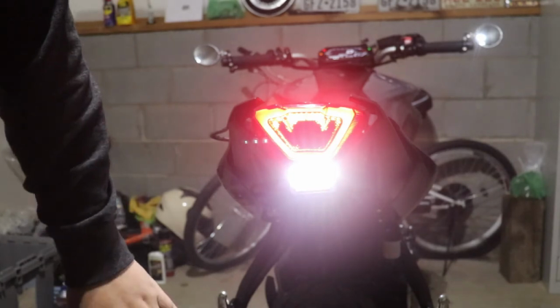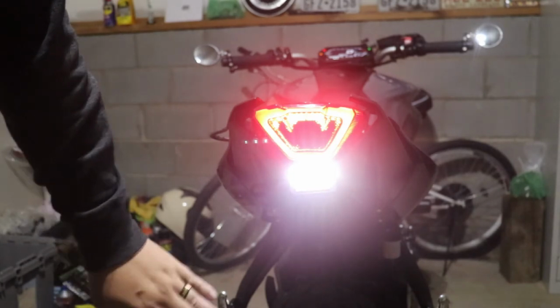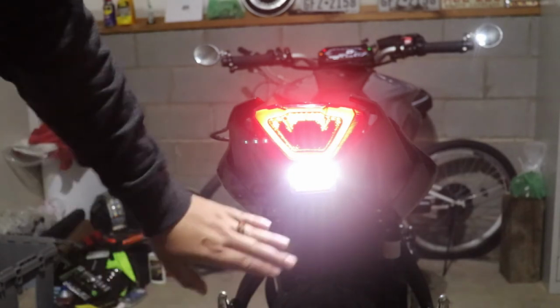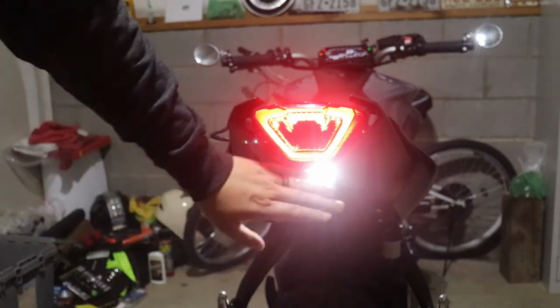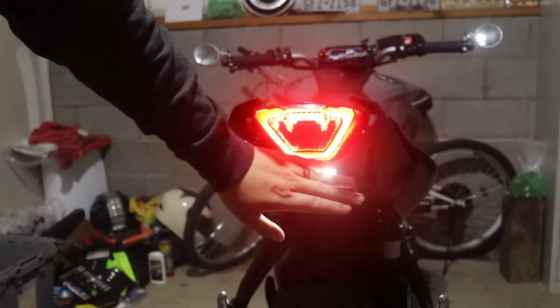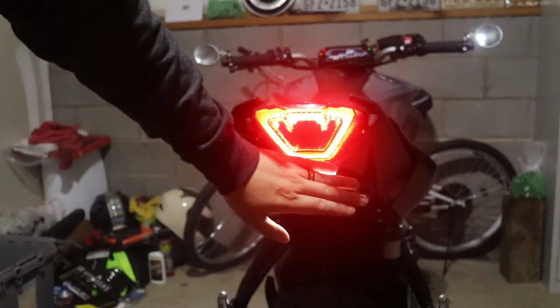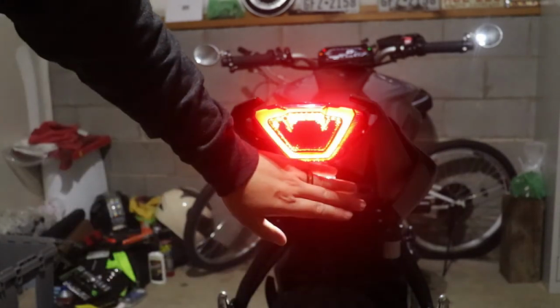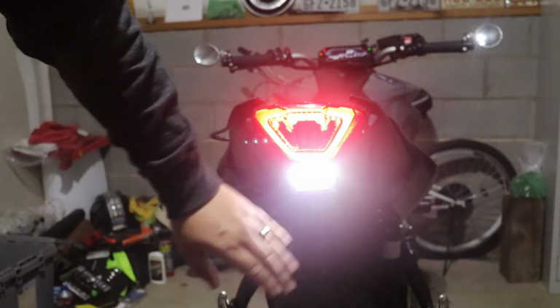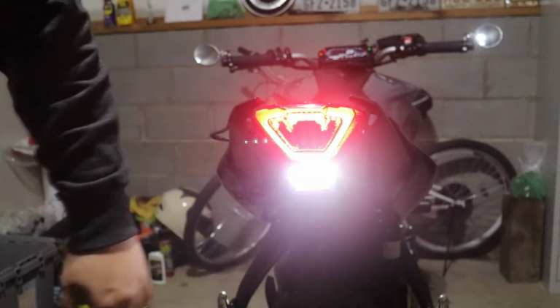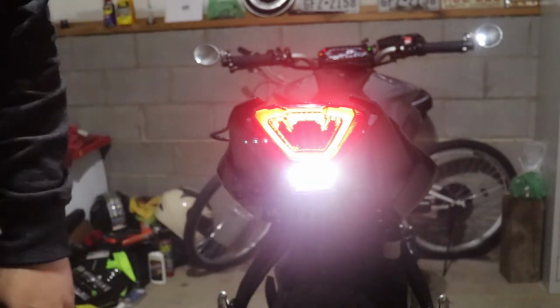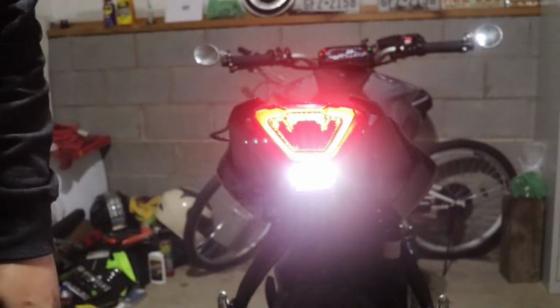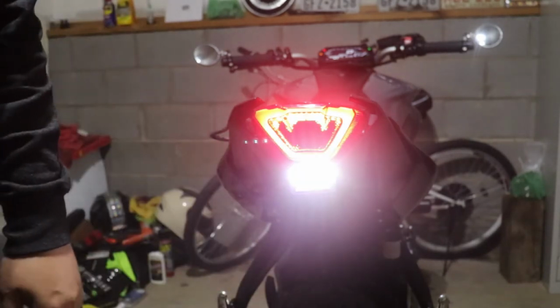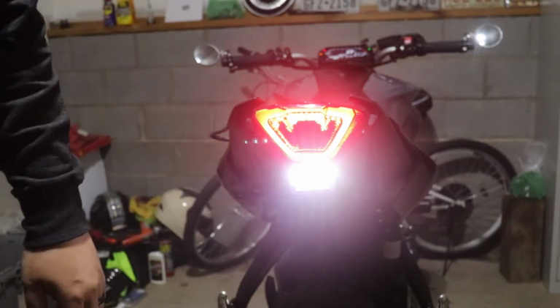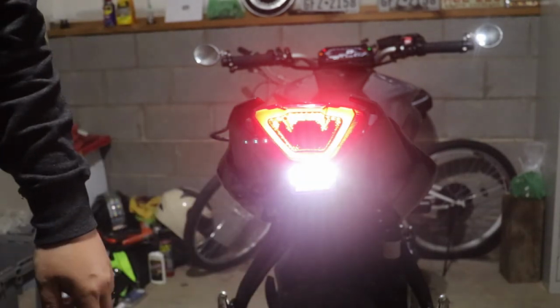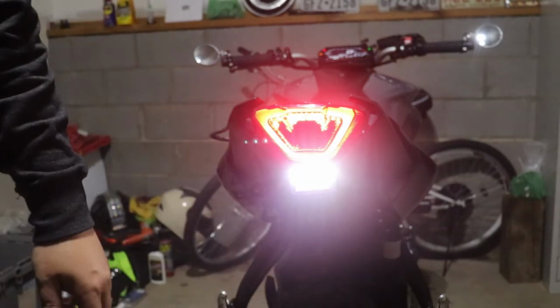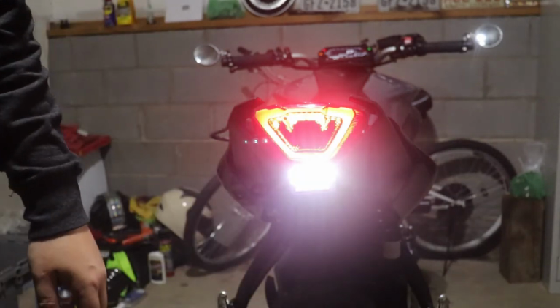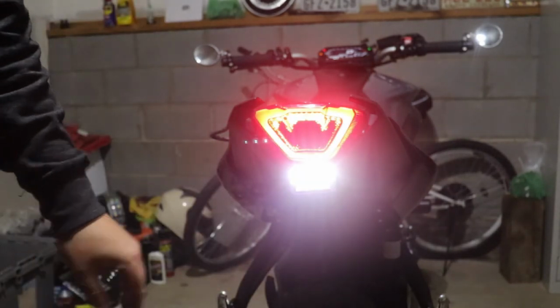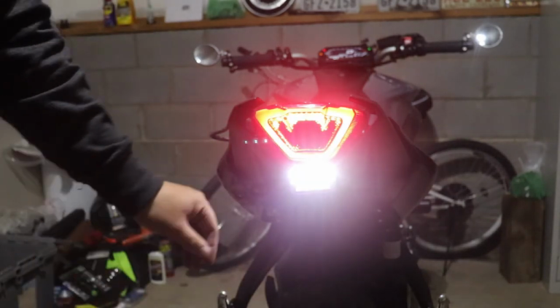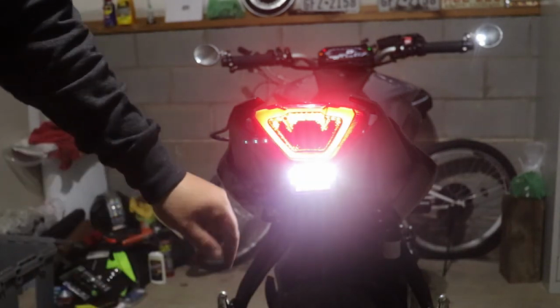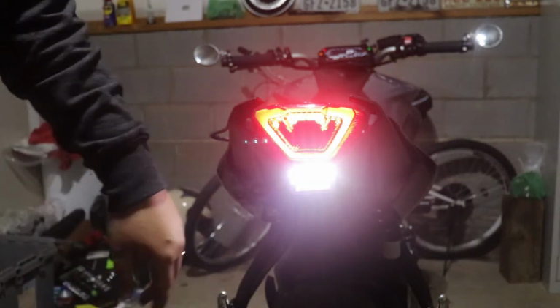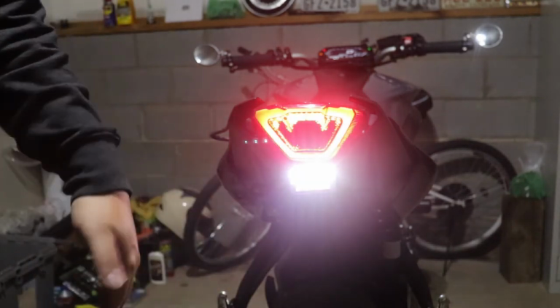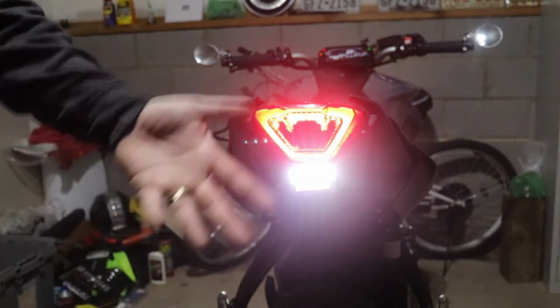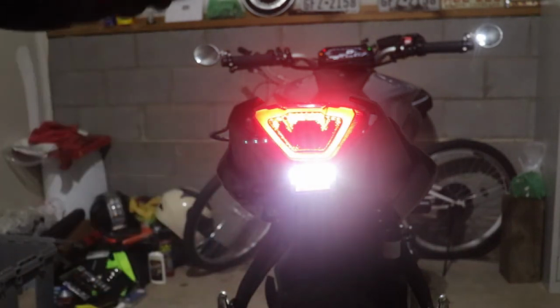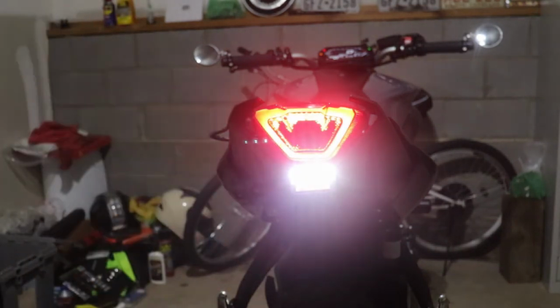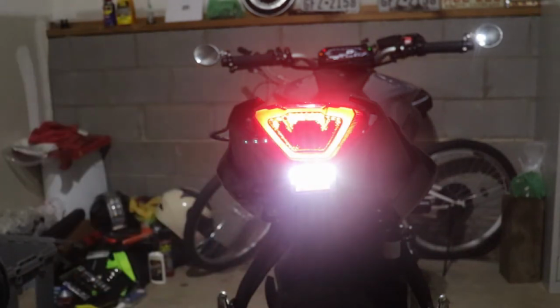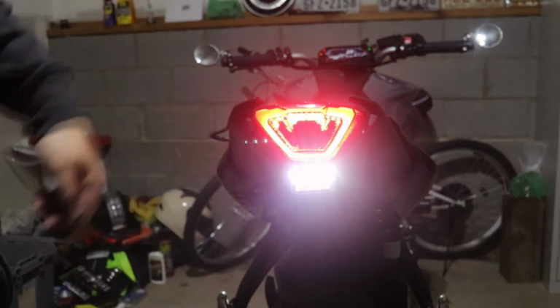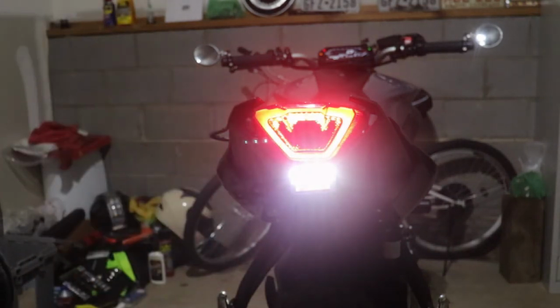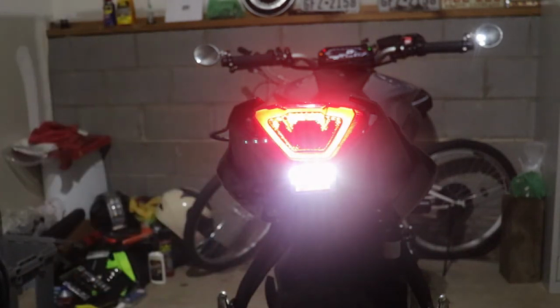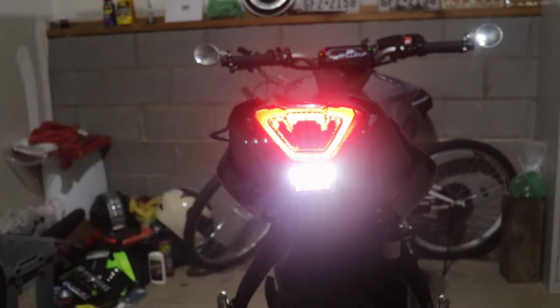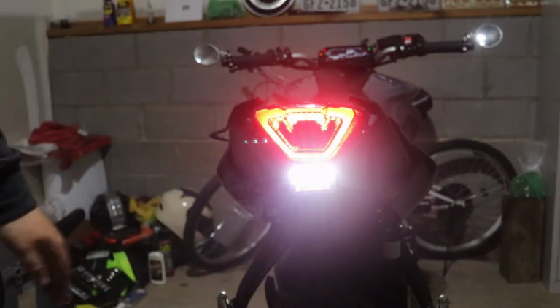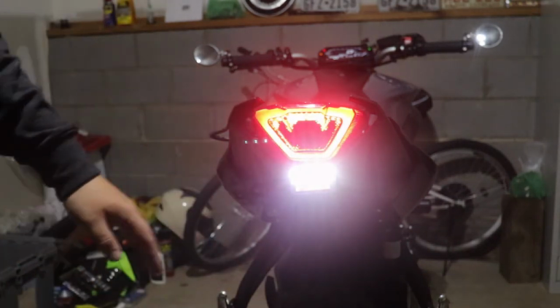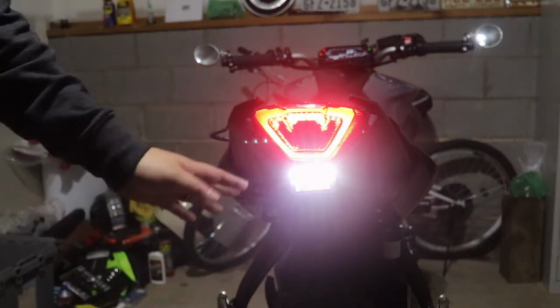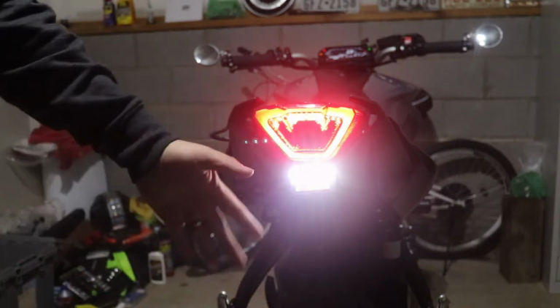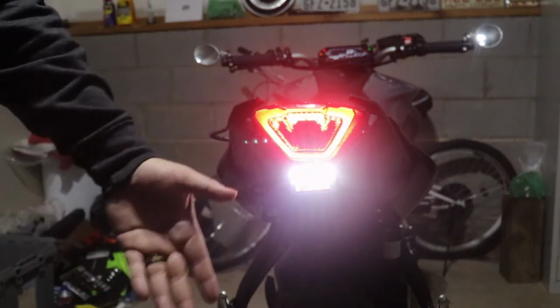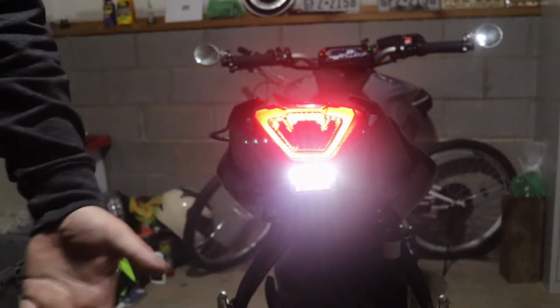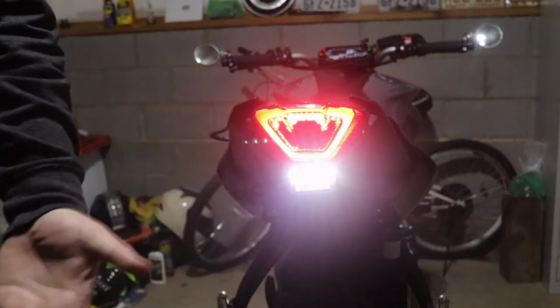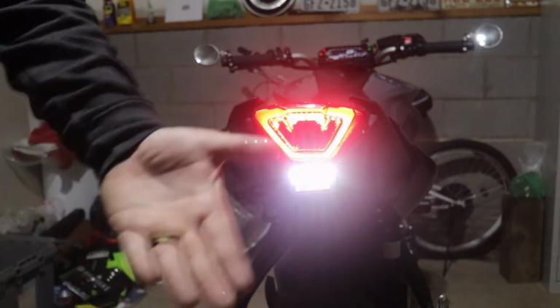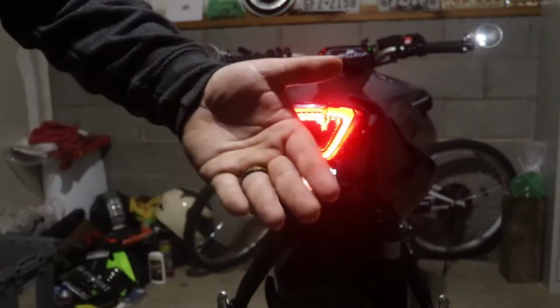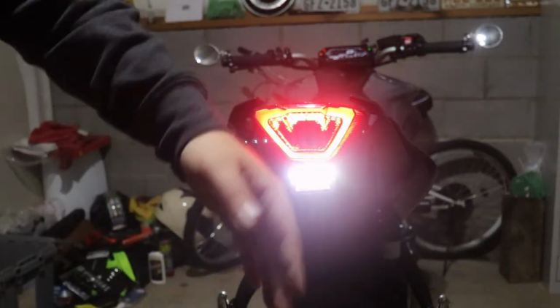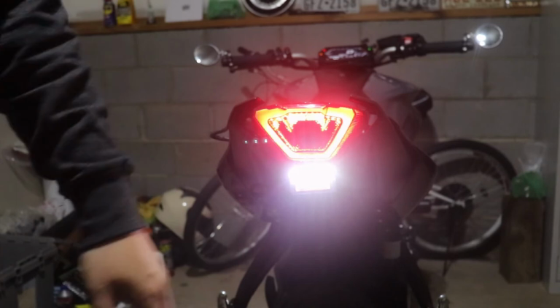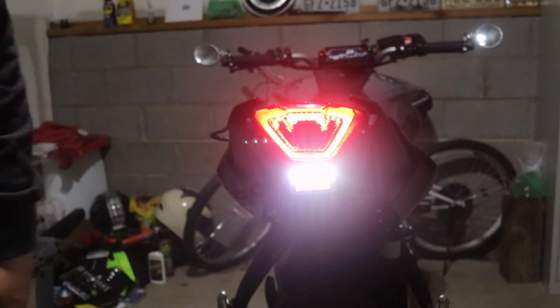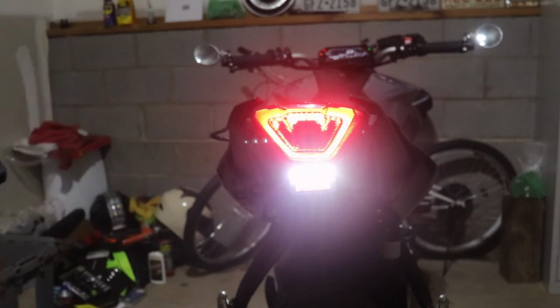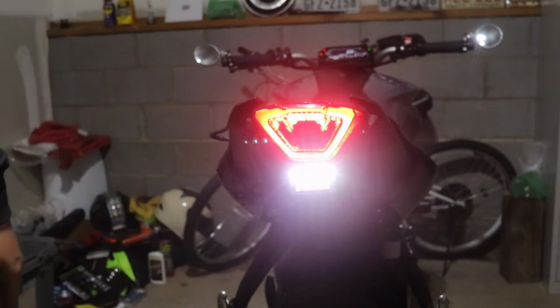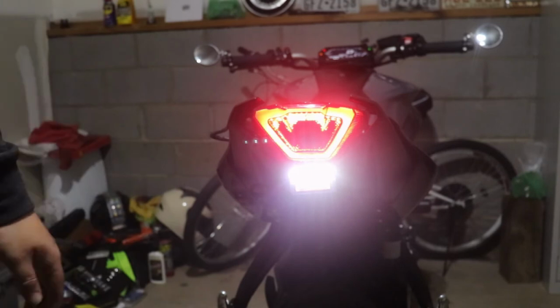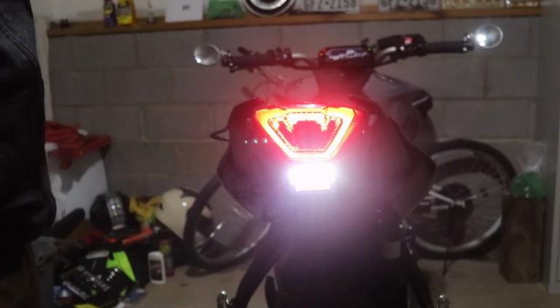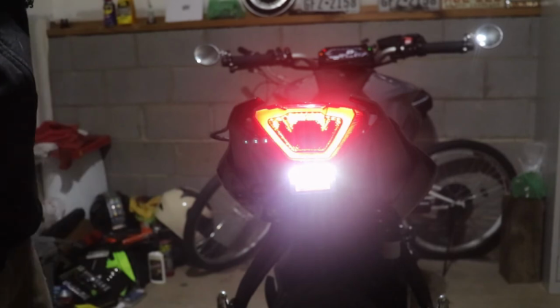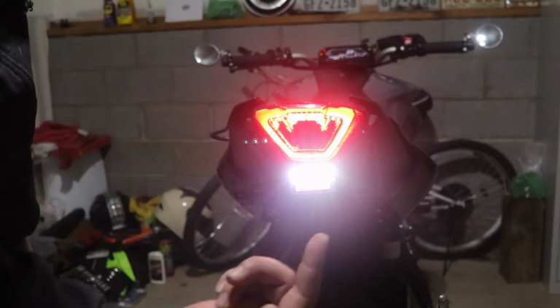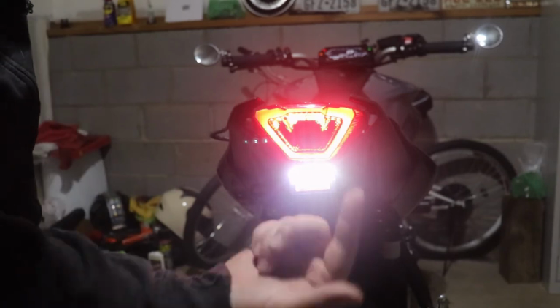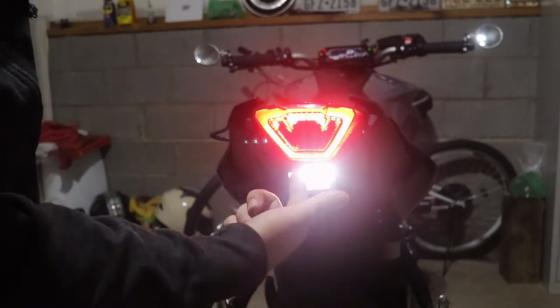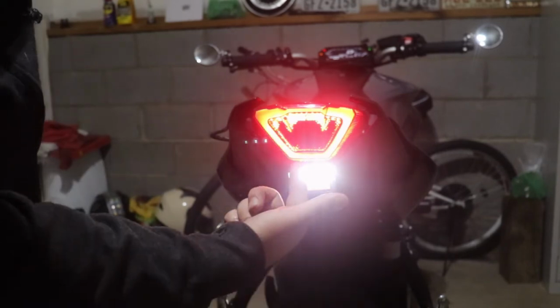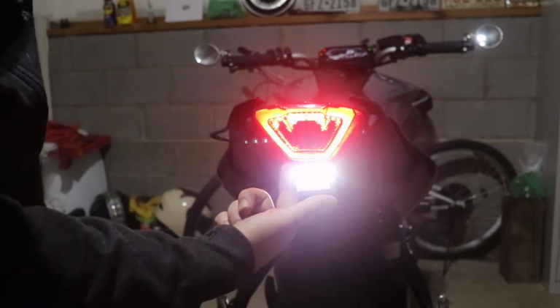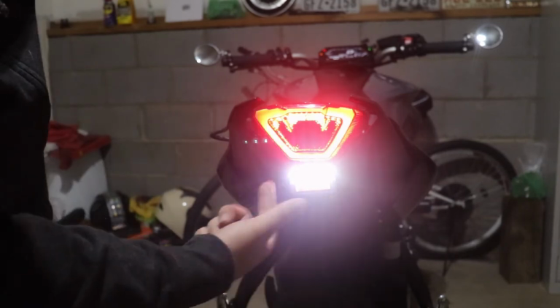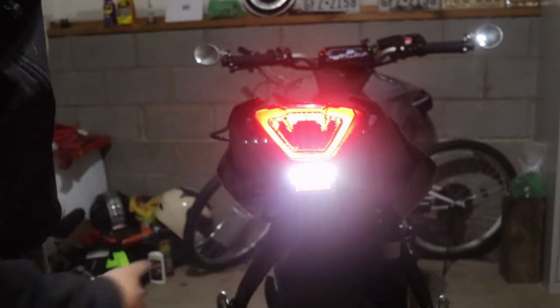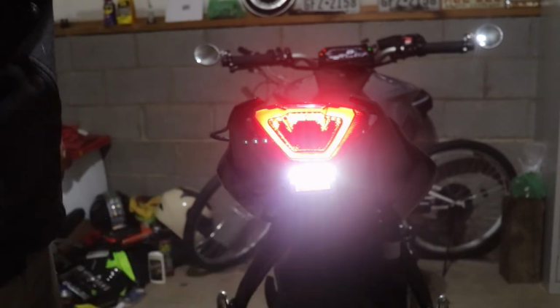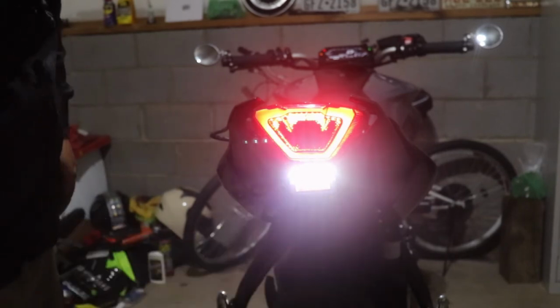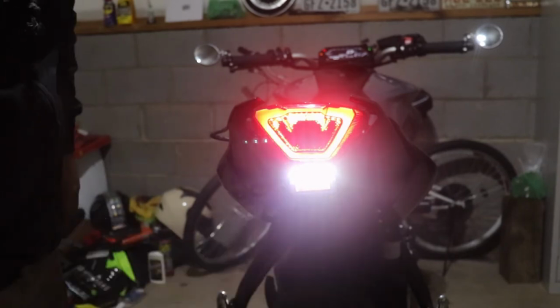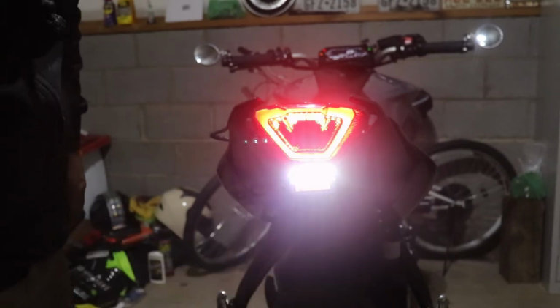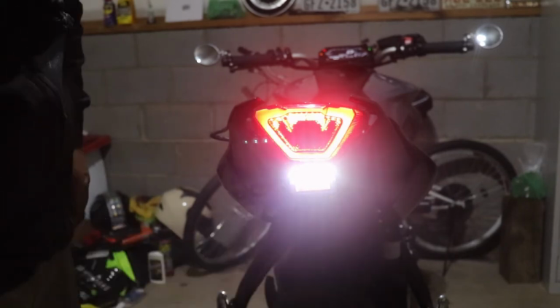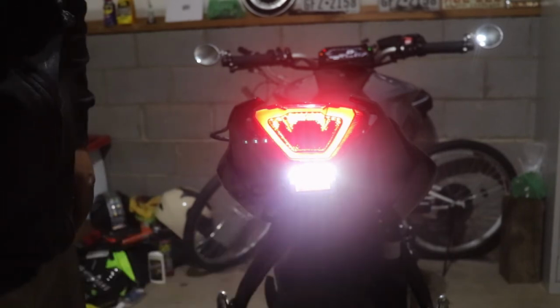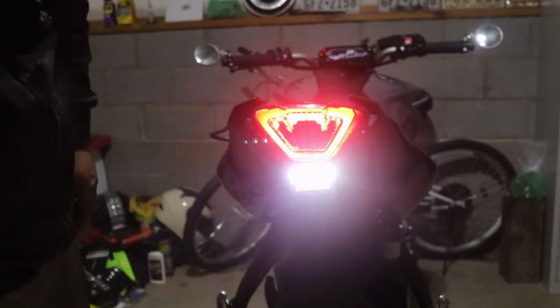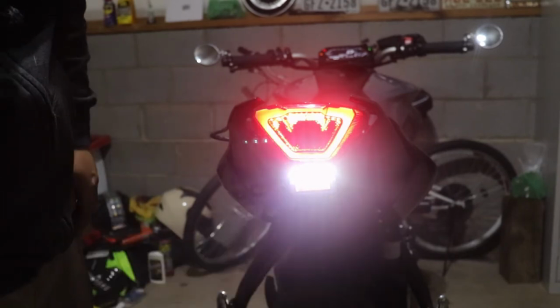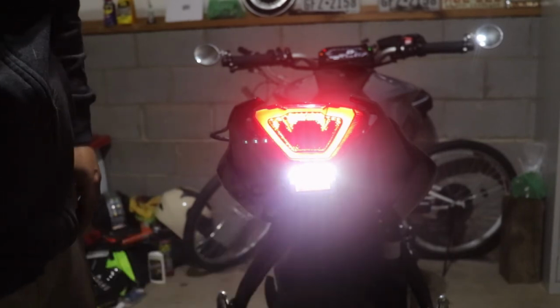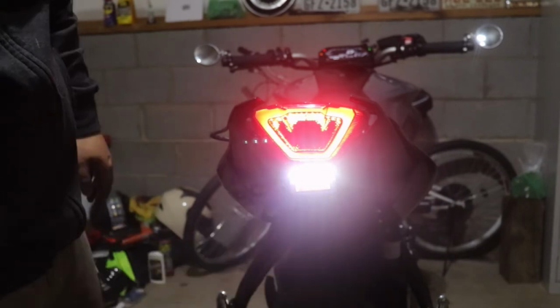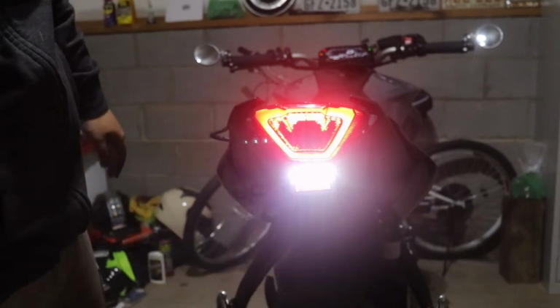The license plate light works! All I really need to do now is put the plate on. Here's how the tail light looks.